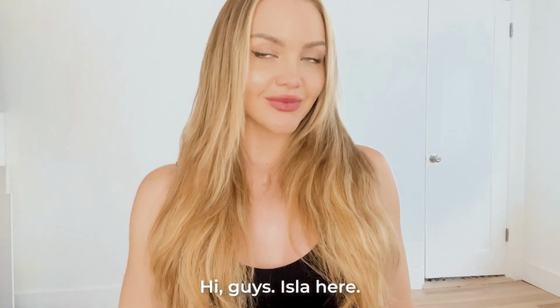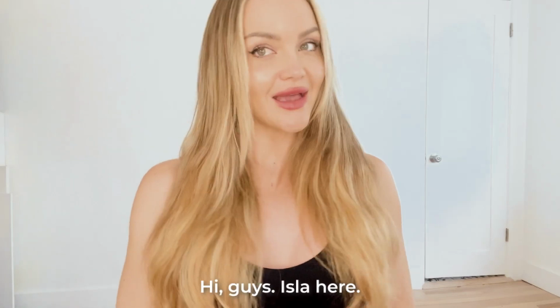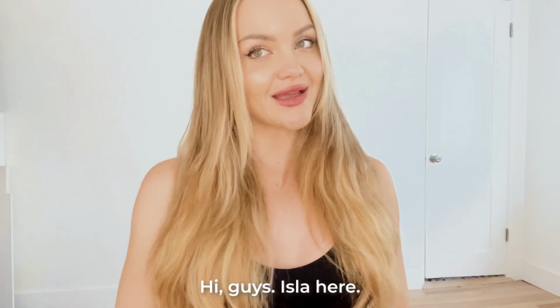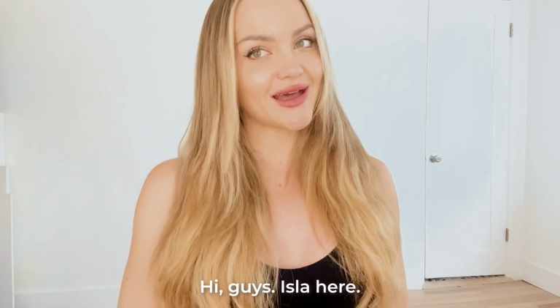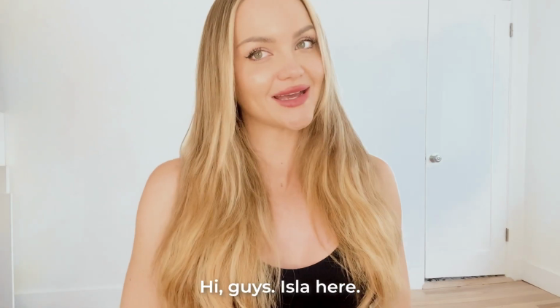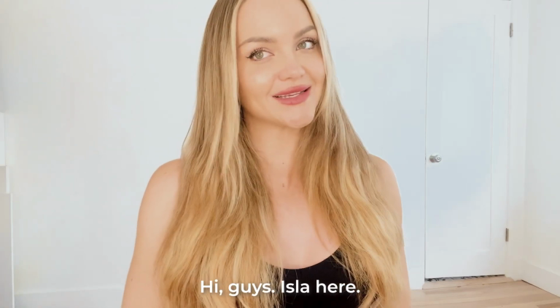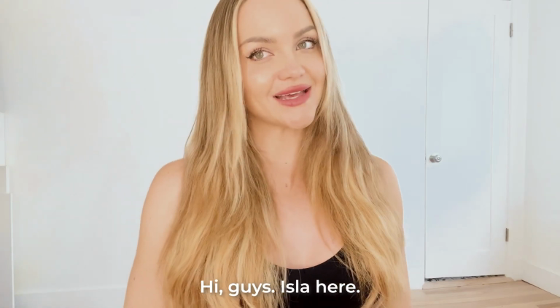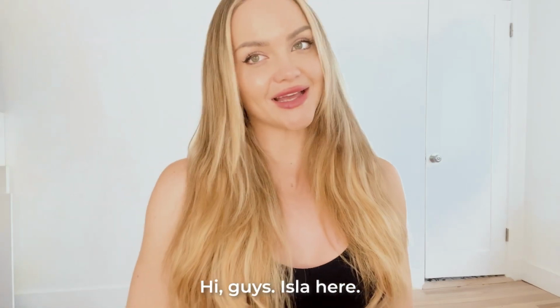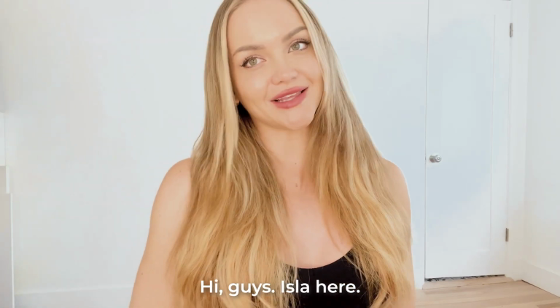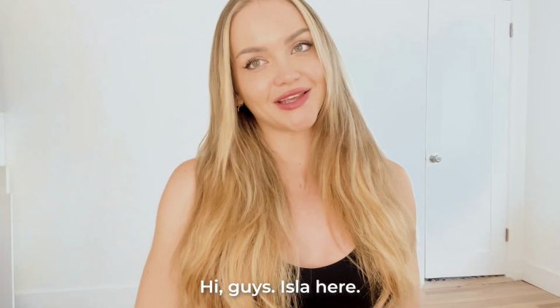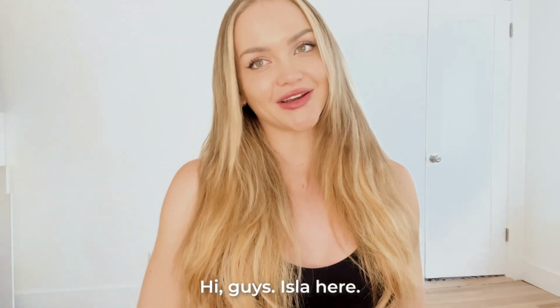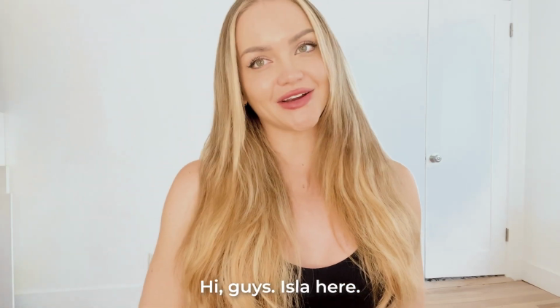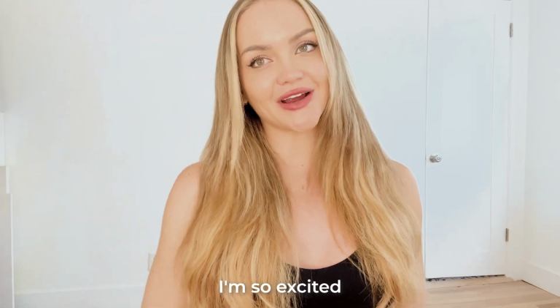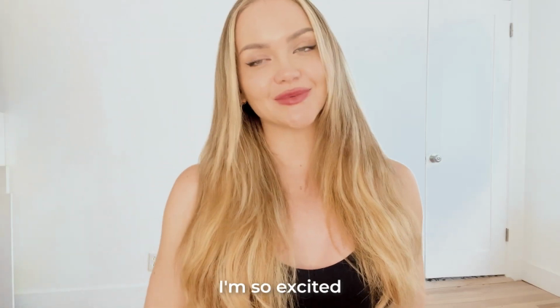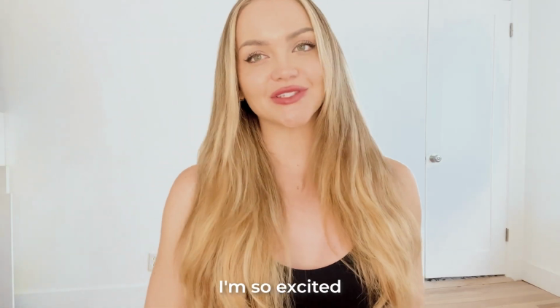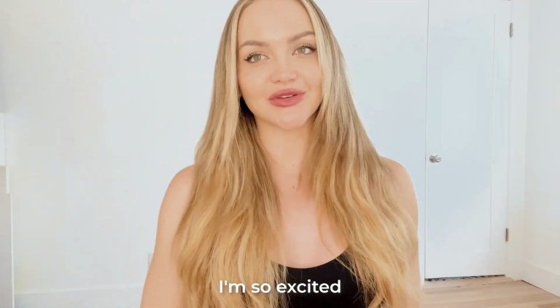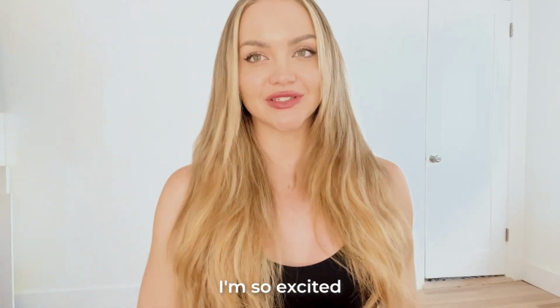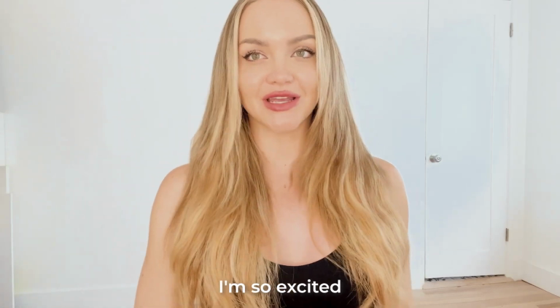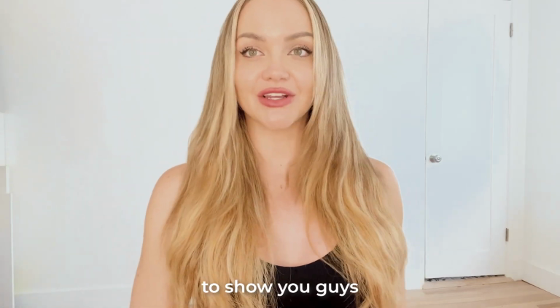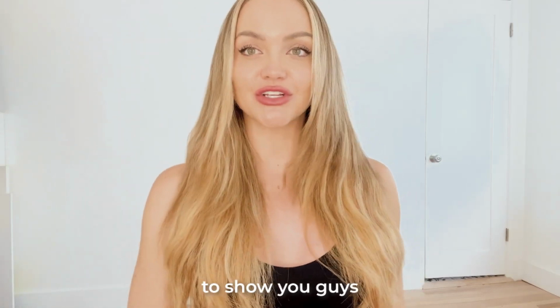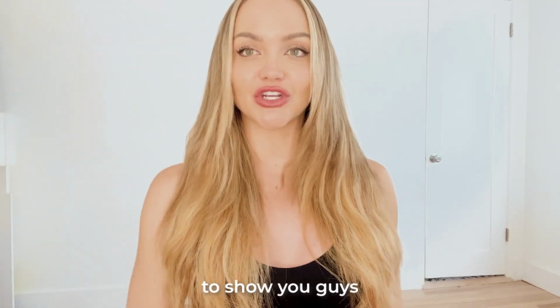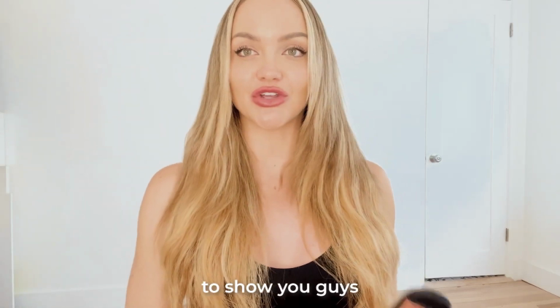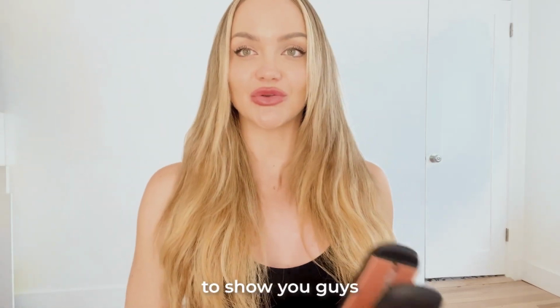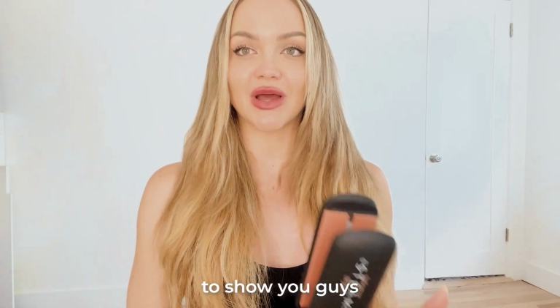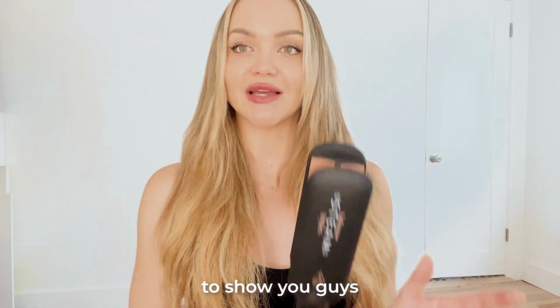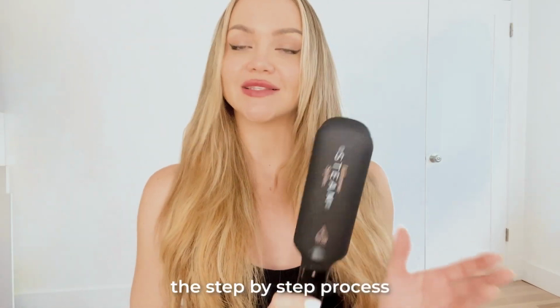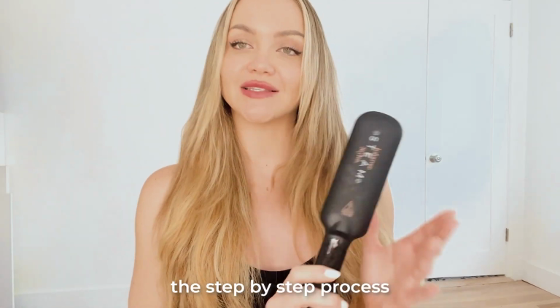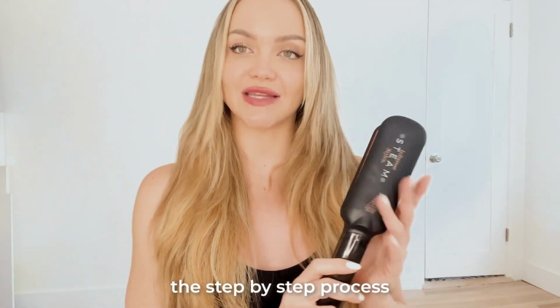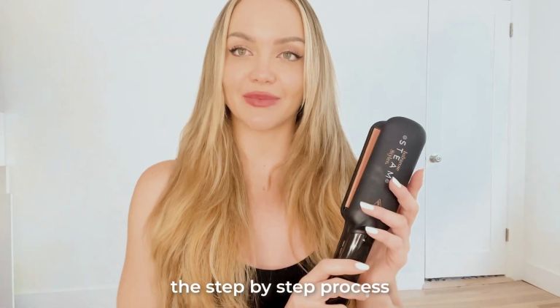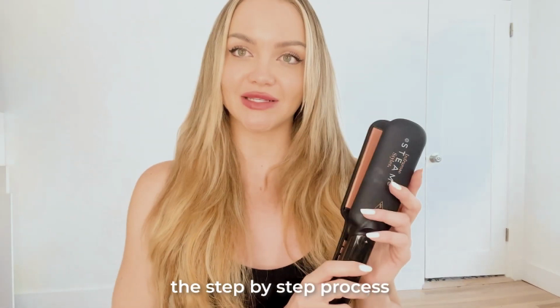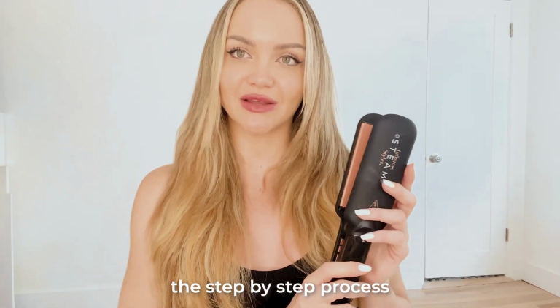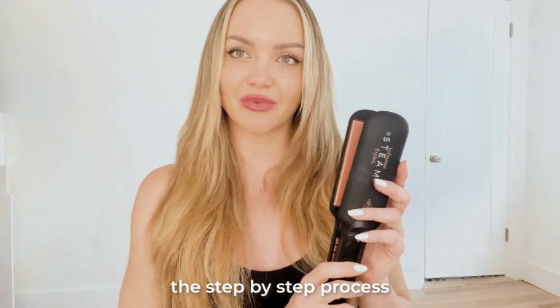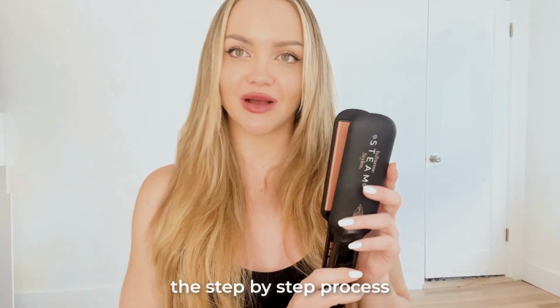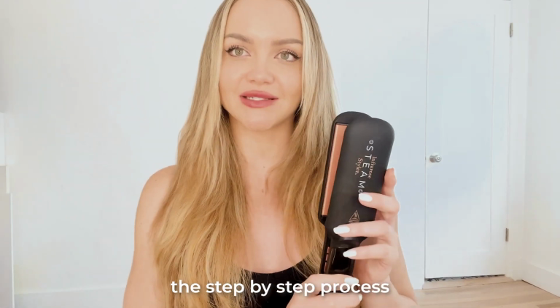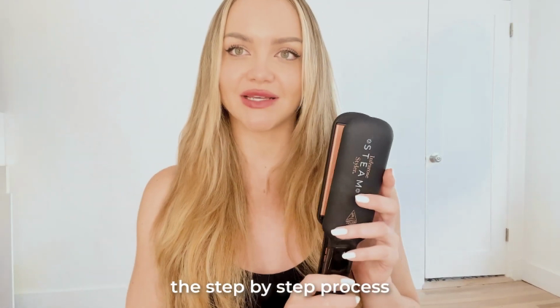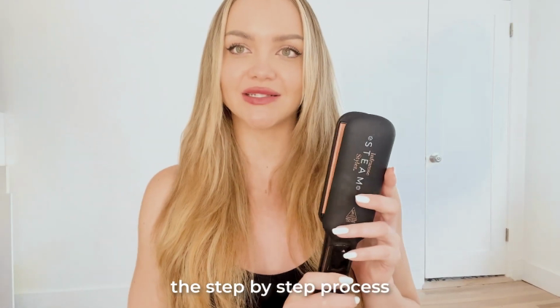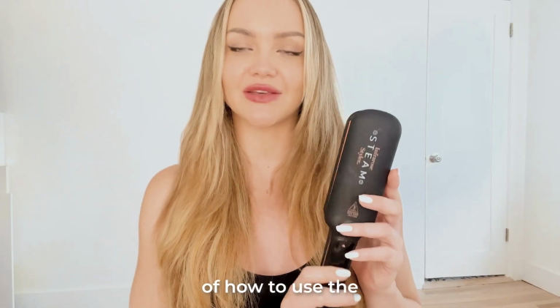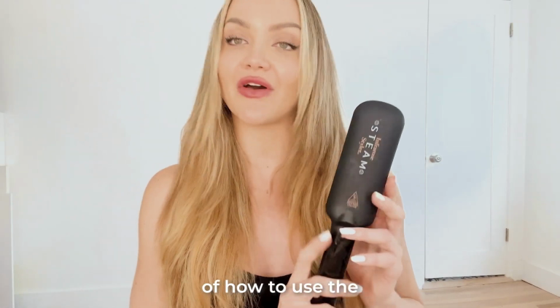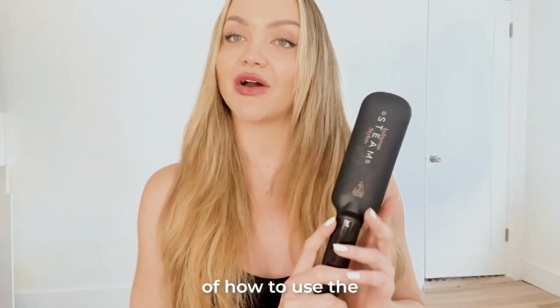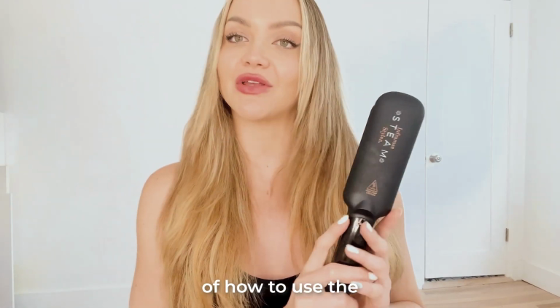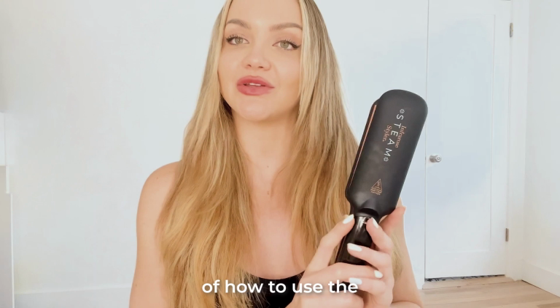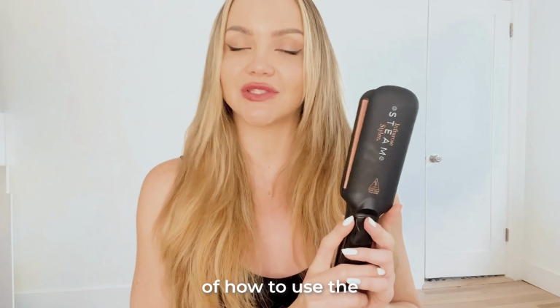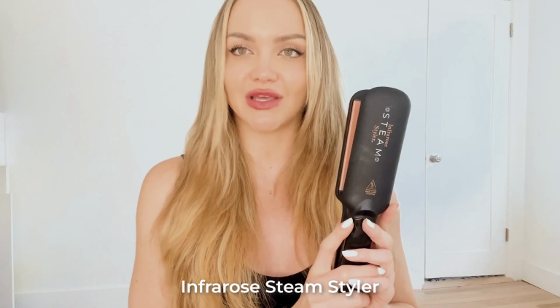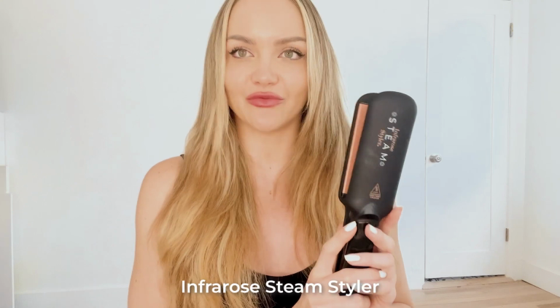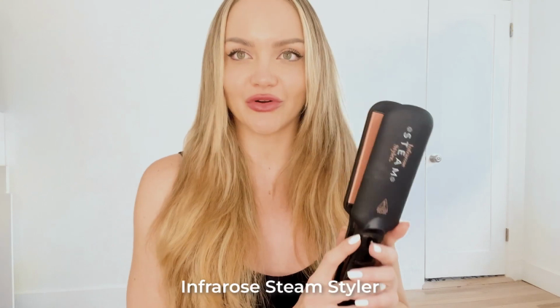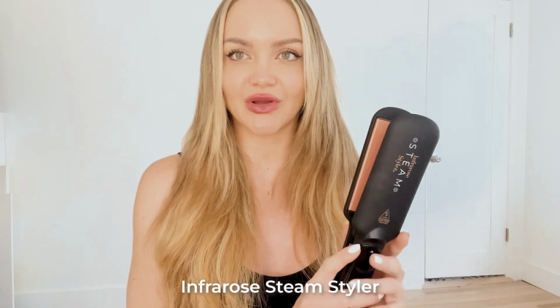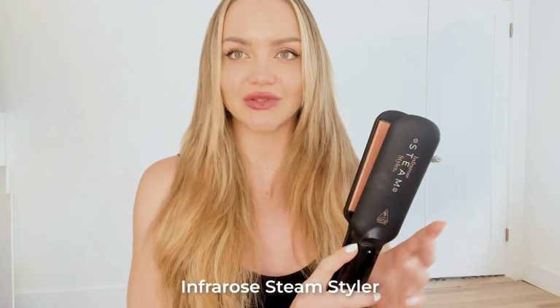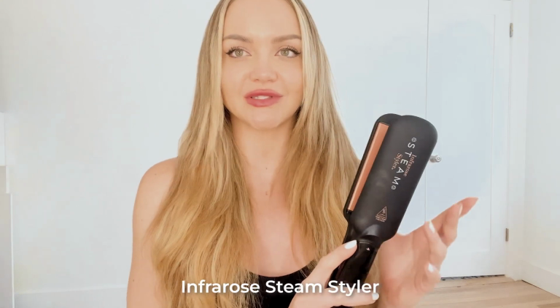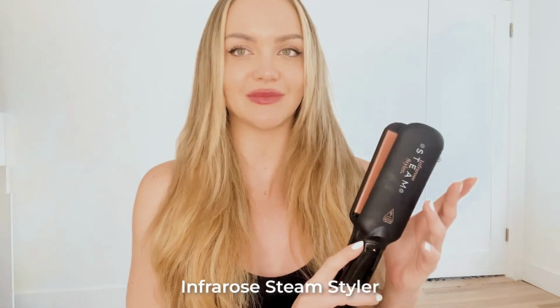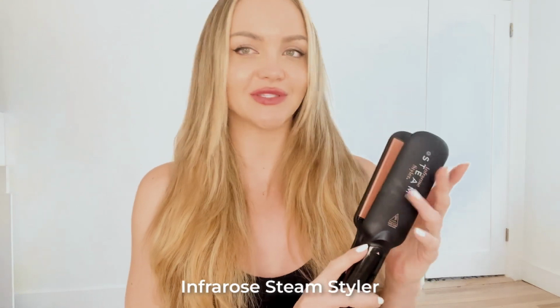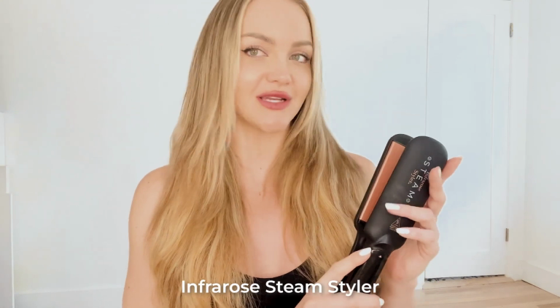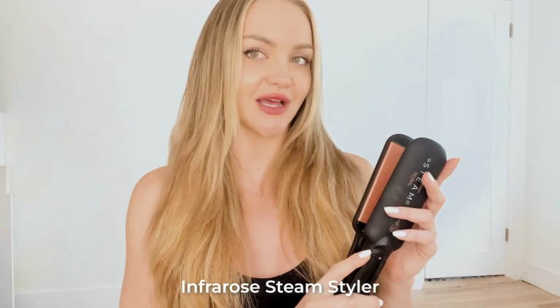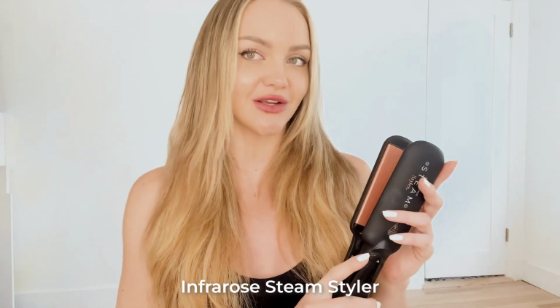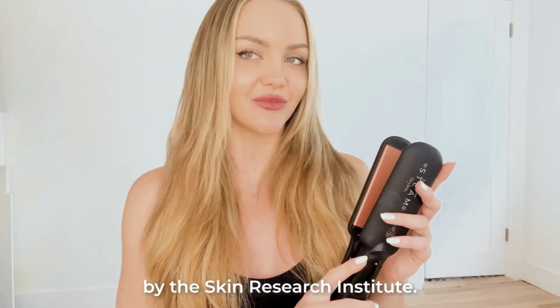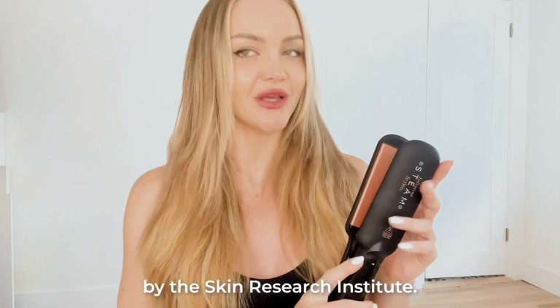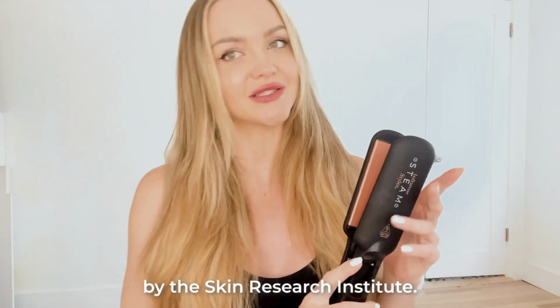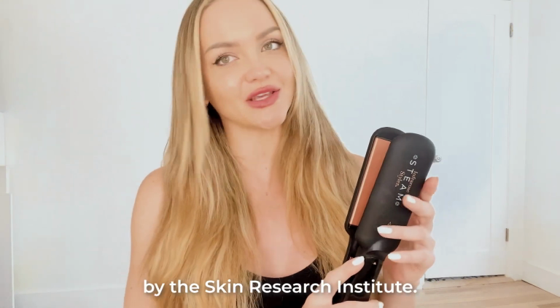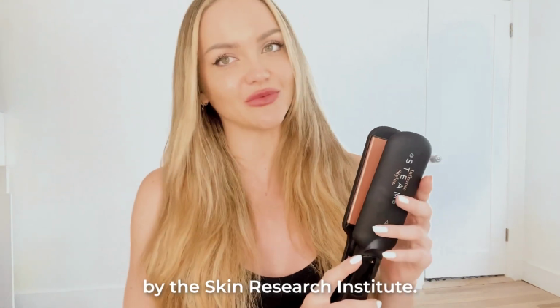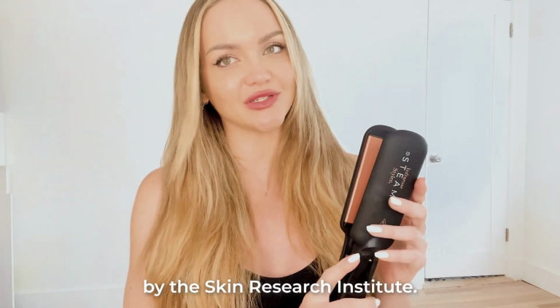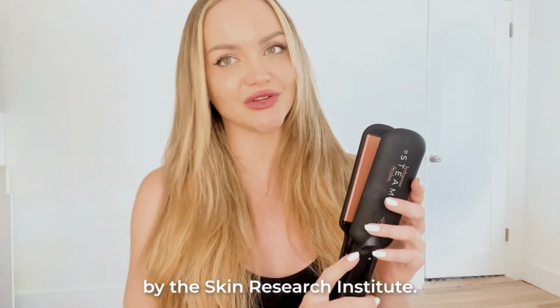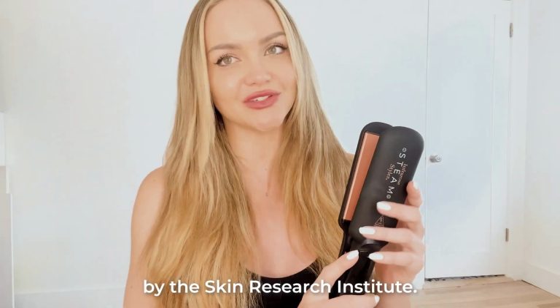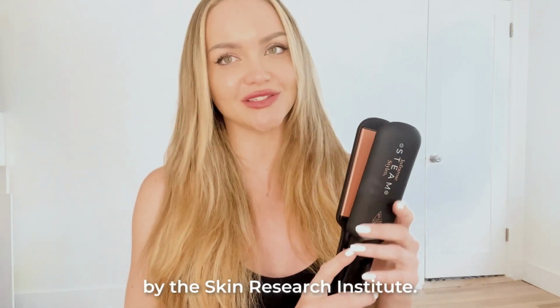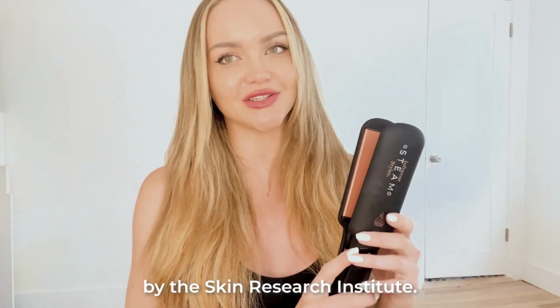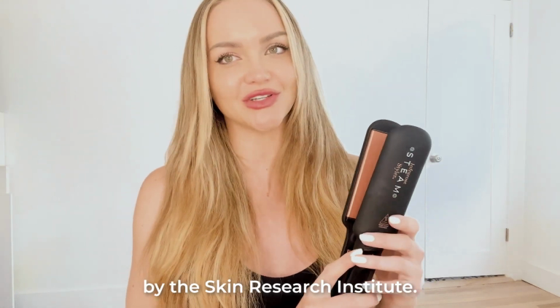Hi guys, Isla here. I'm so excited to show you guys the step-by-step process of how to use the Infra-Rose Steam Styler by the Skin Research Institute.